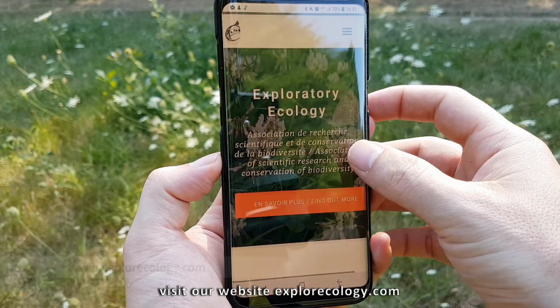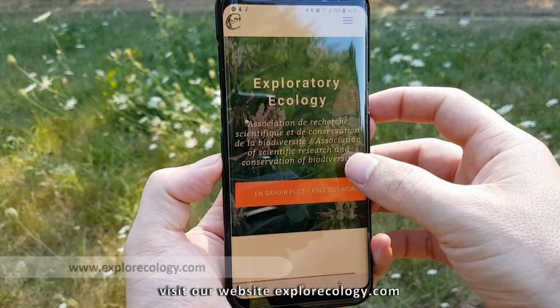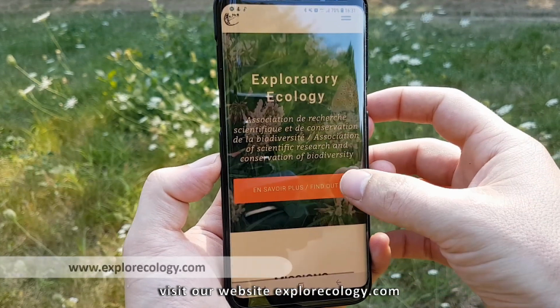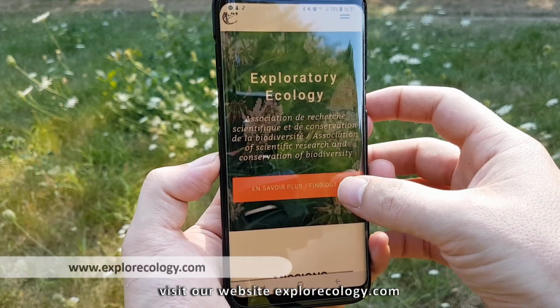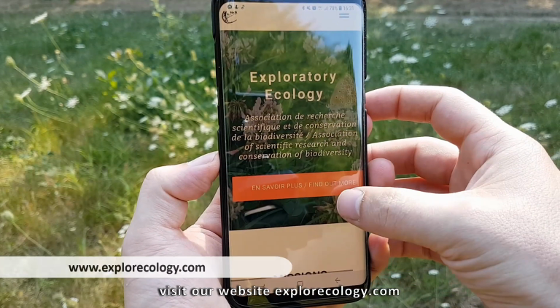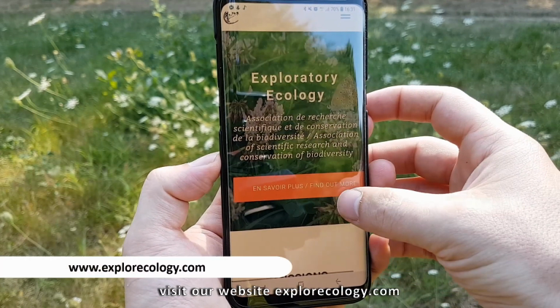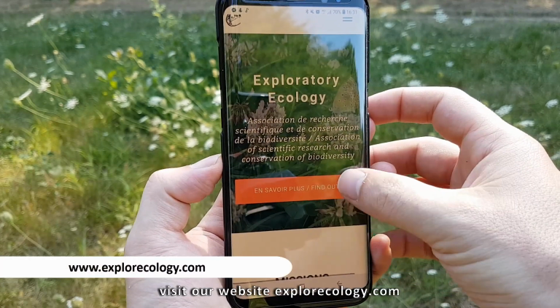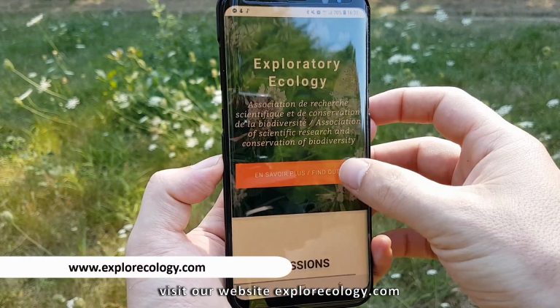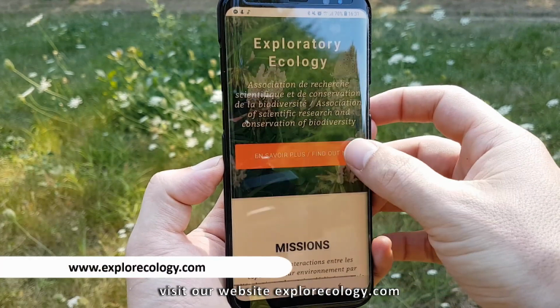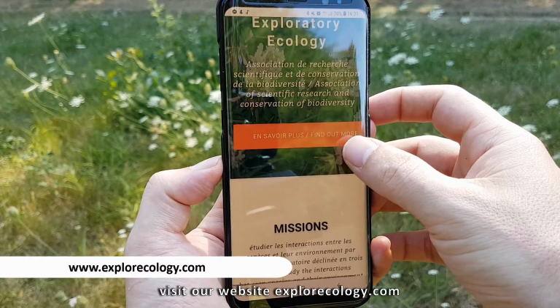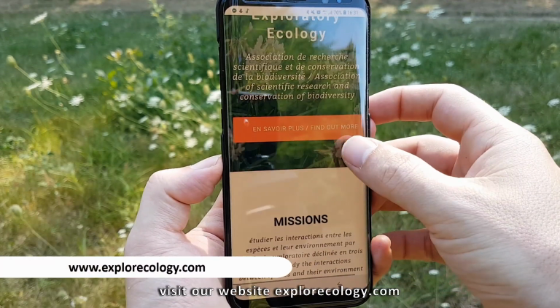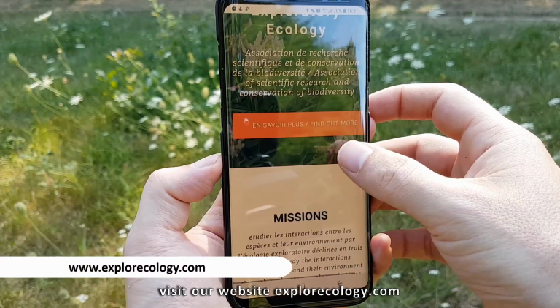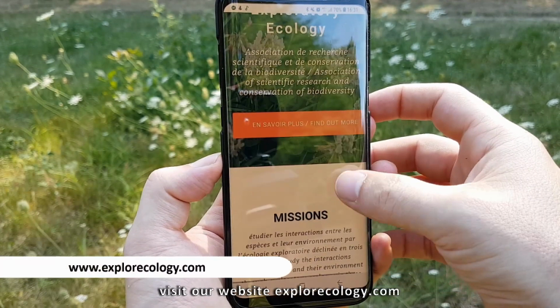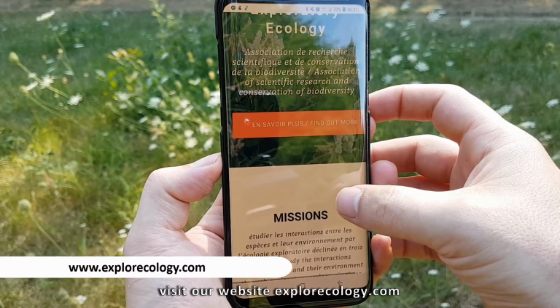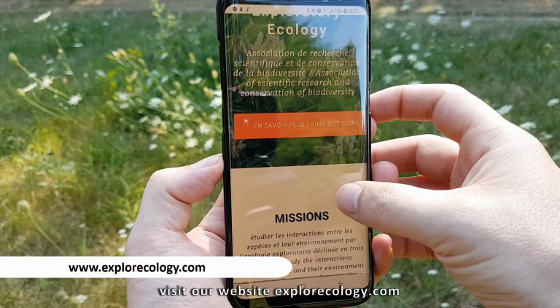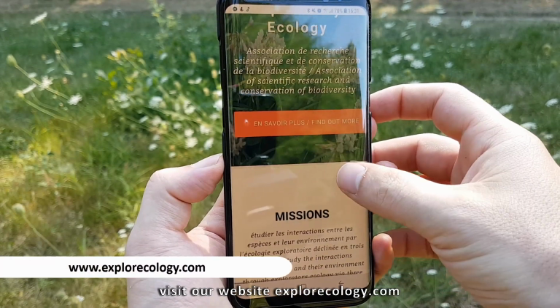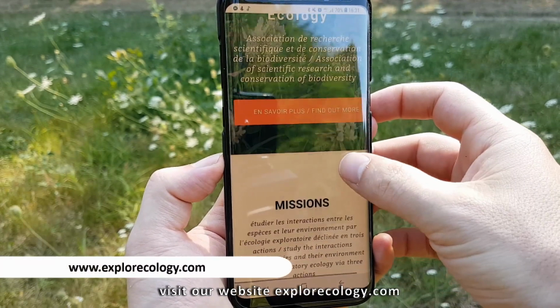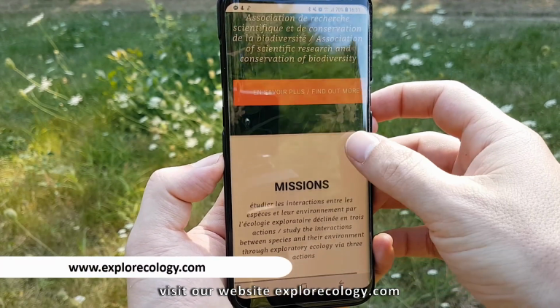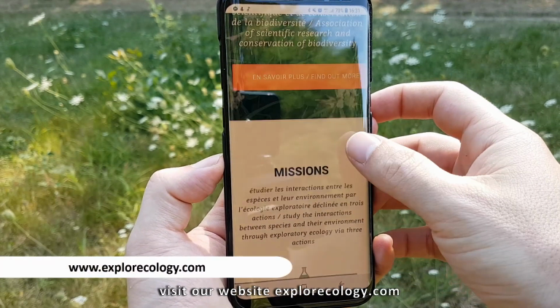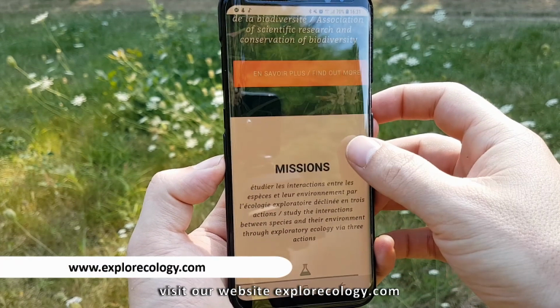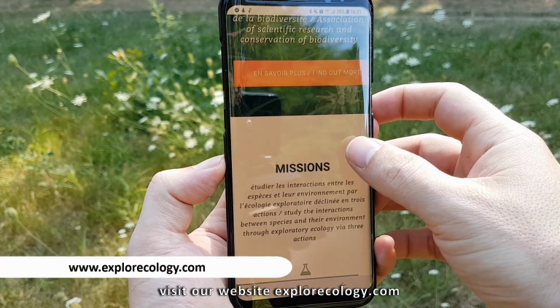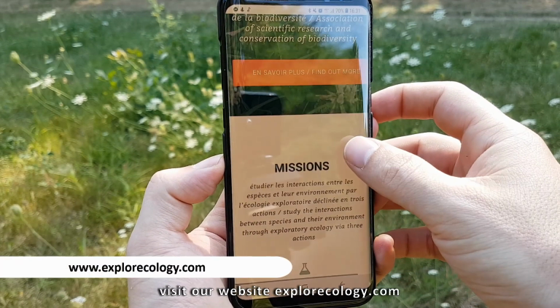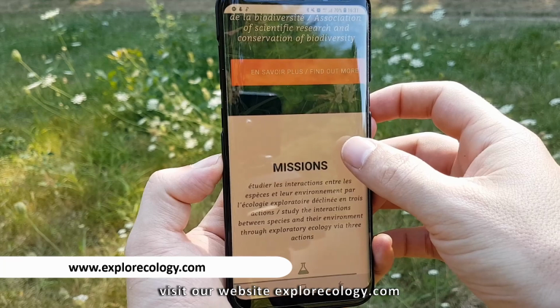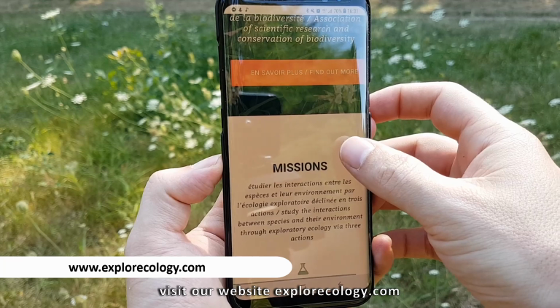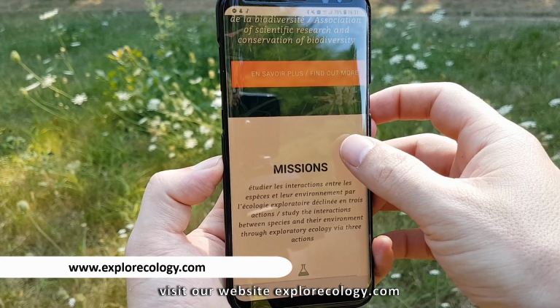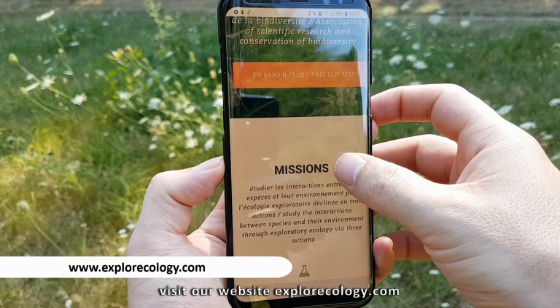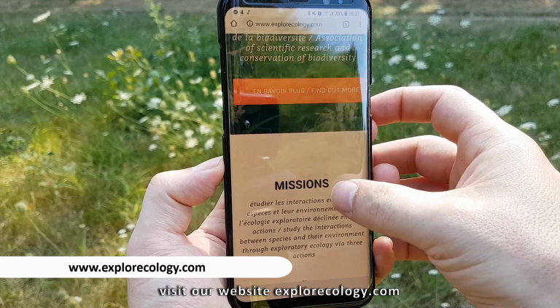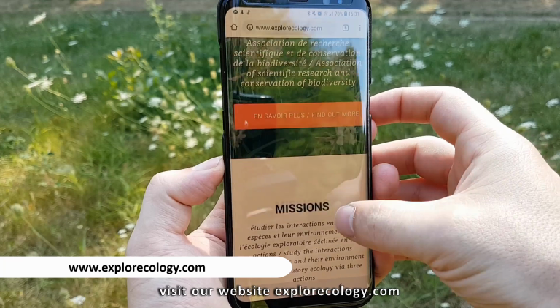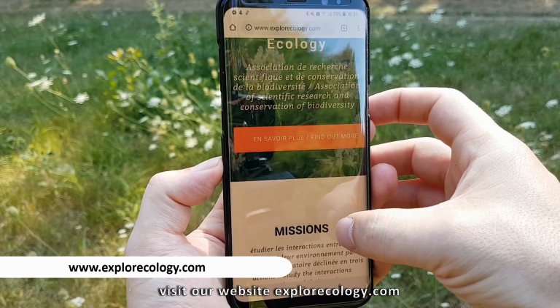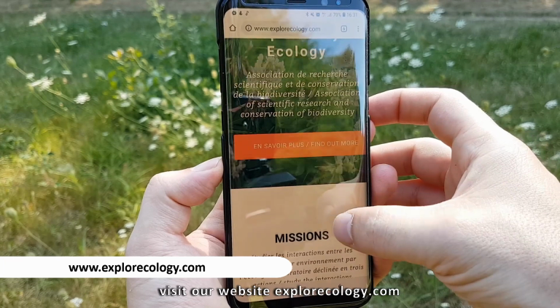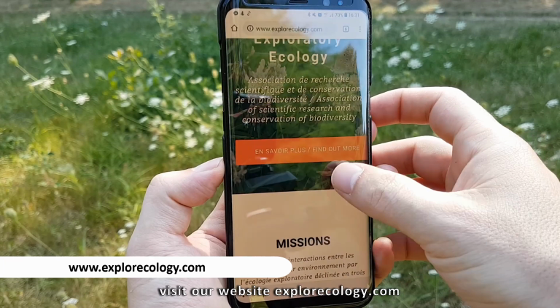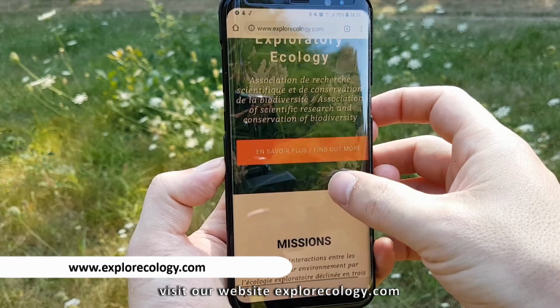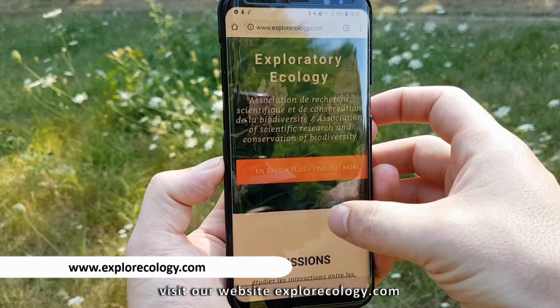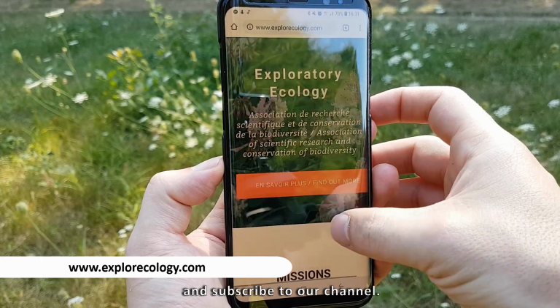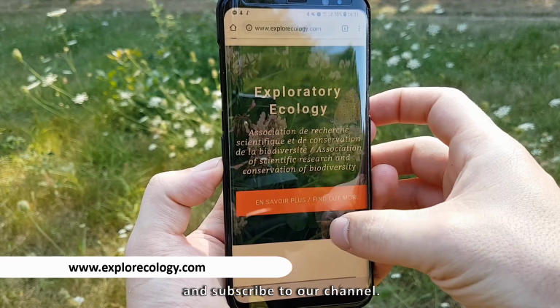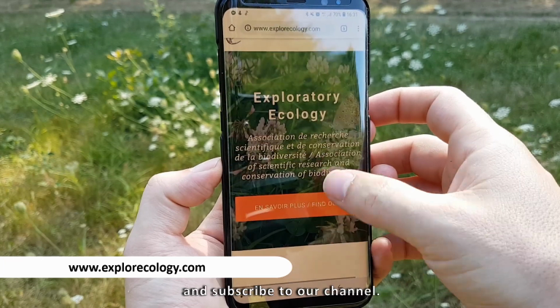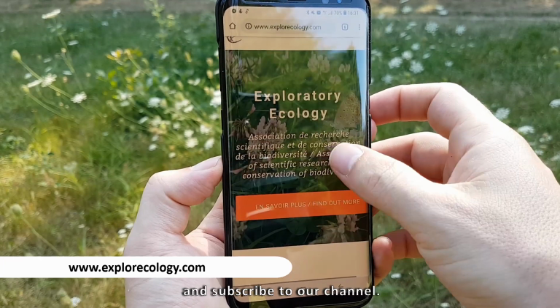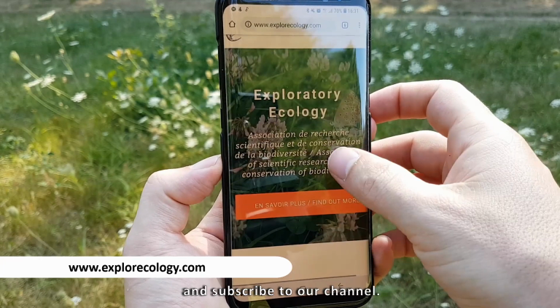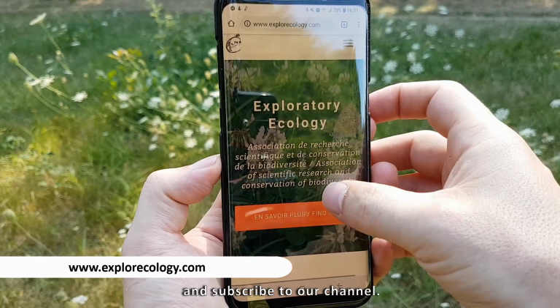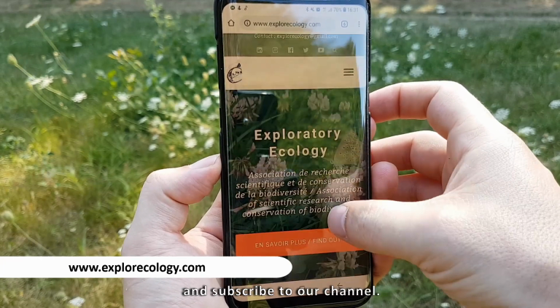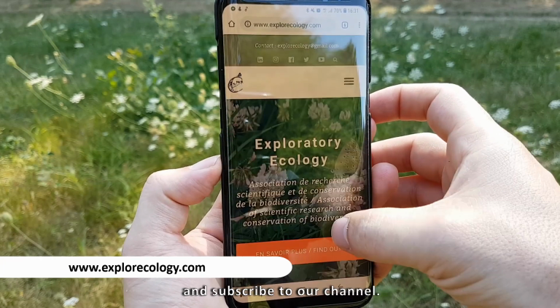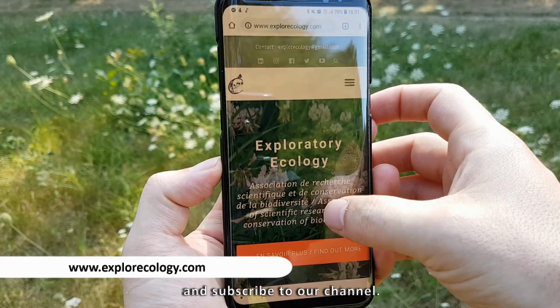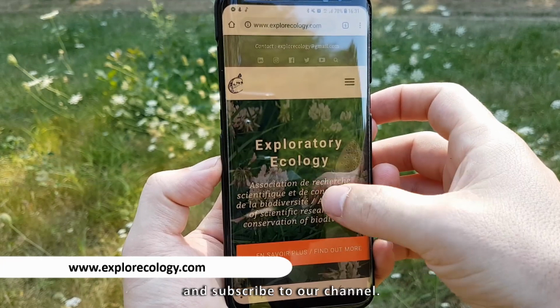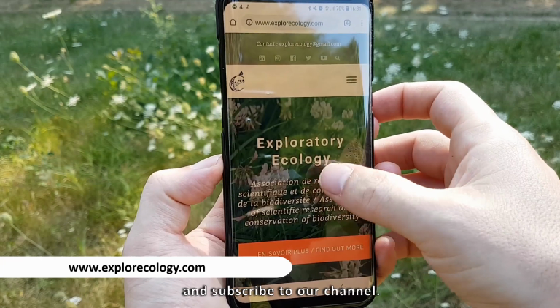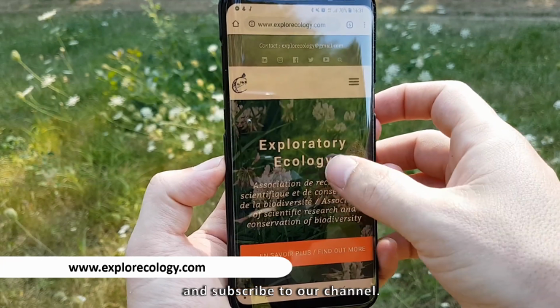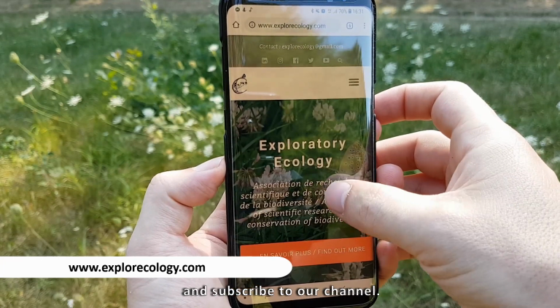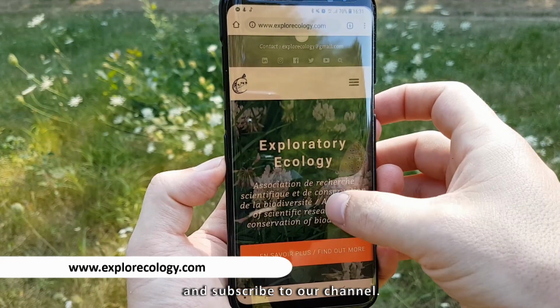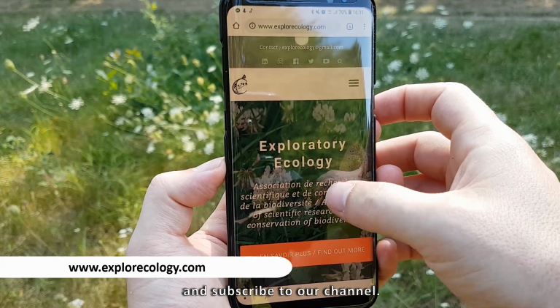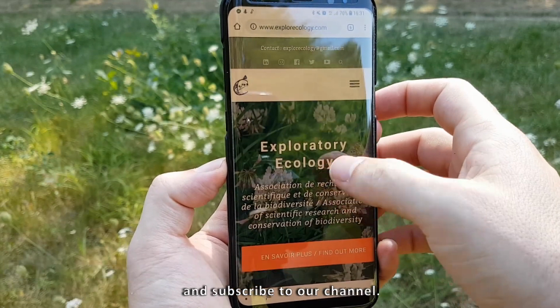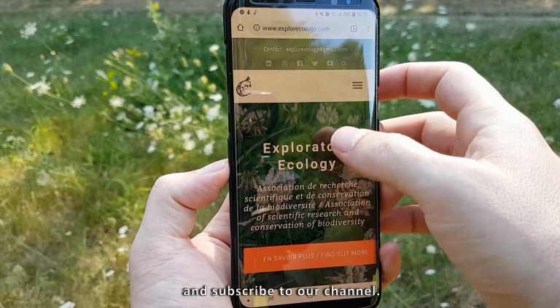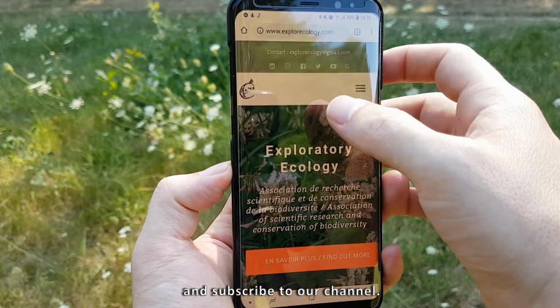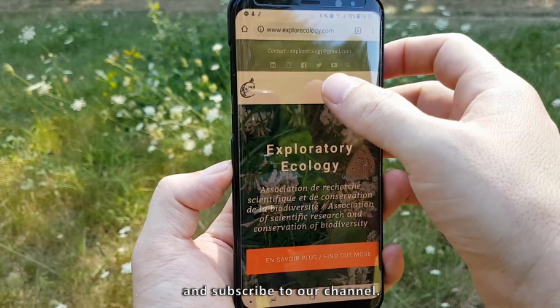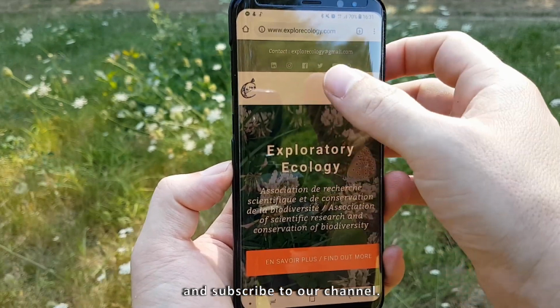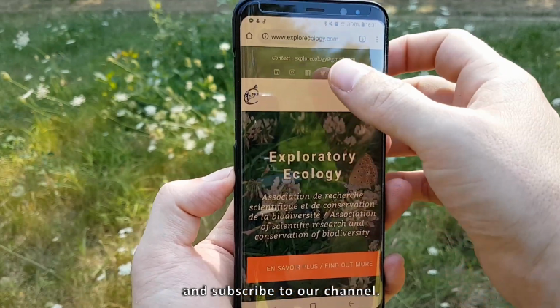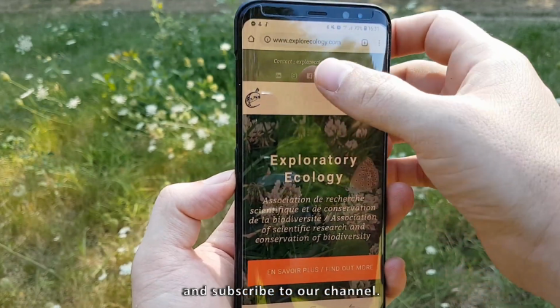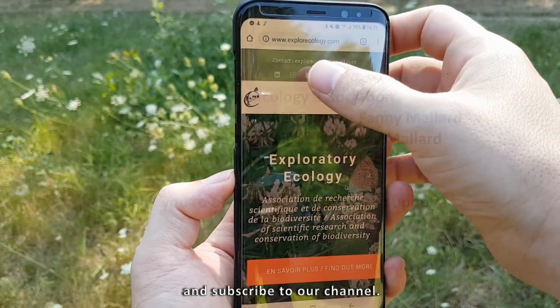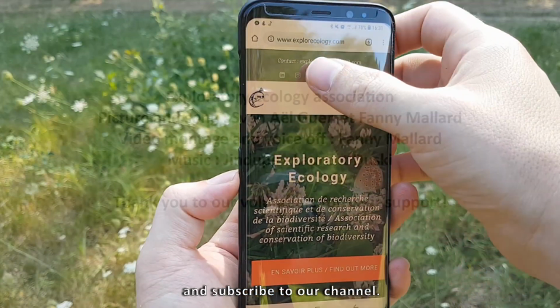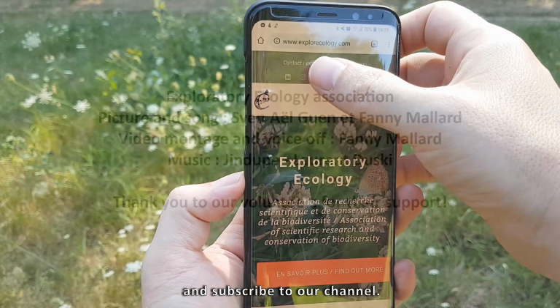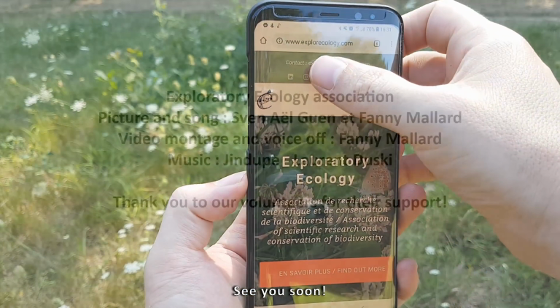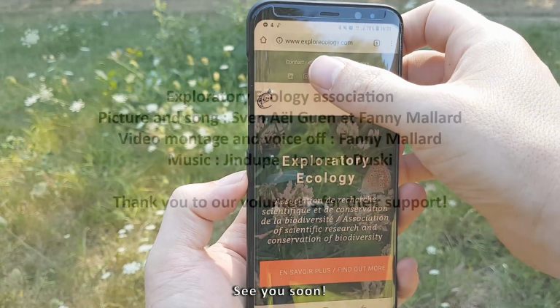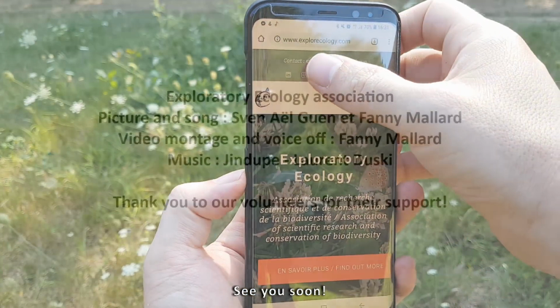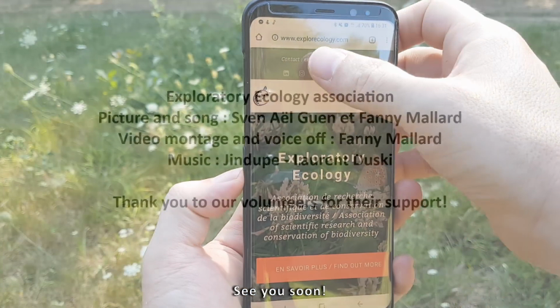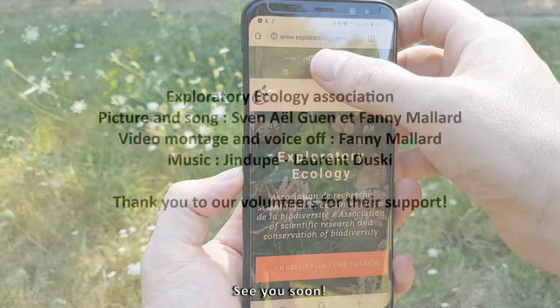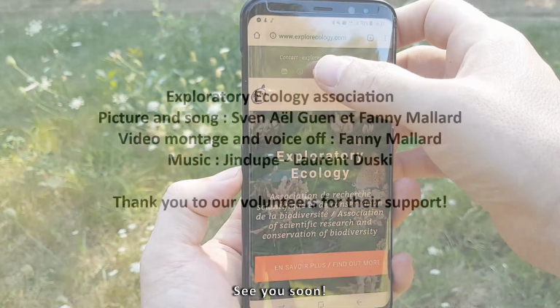Visit our website exploreecology.com and subscribe to our channel. See you soon!